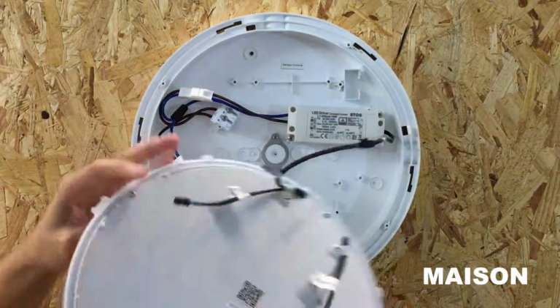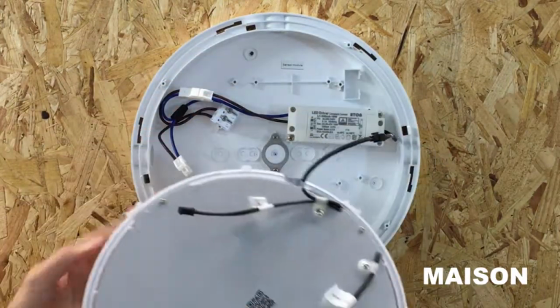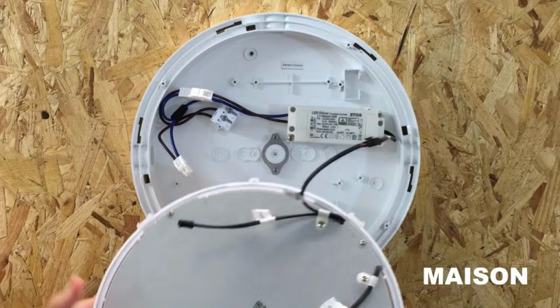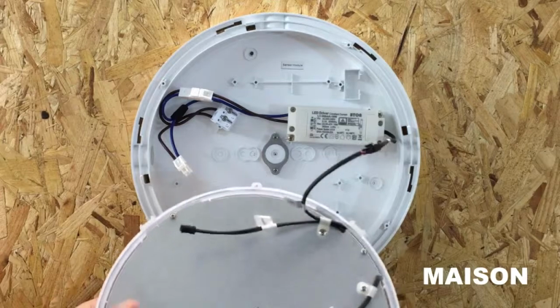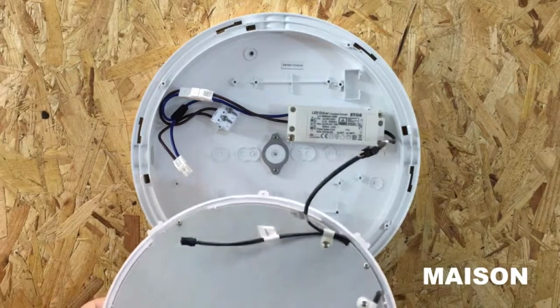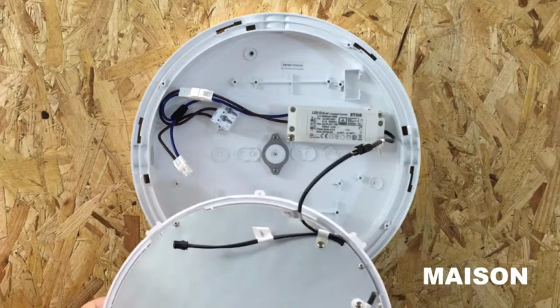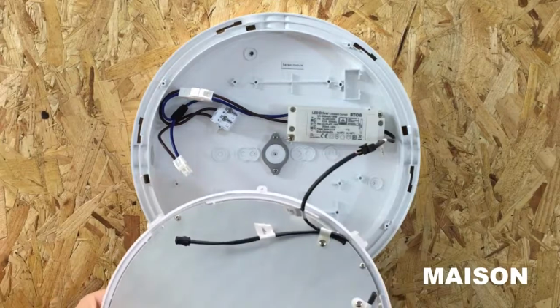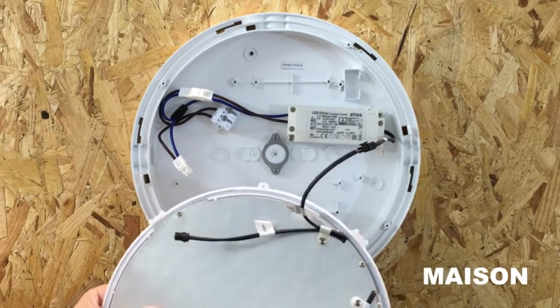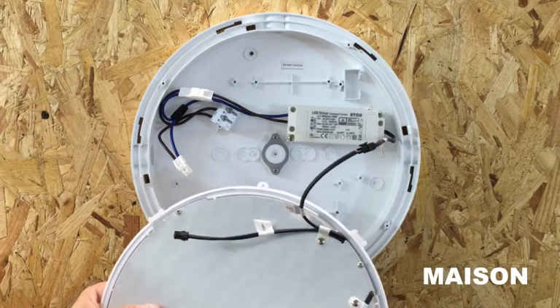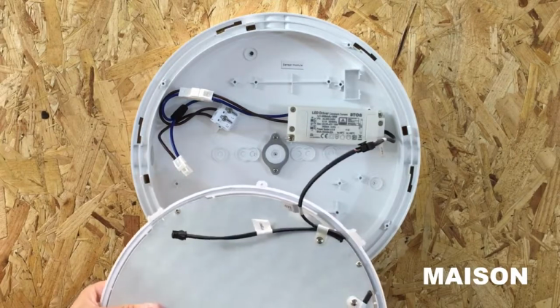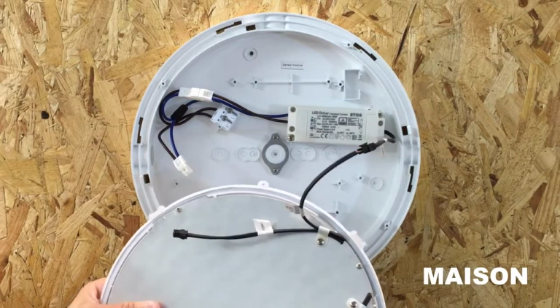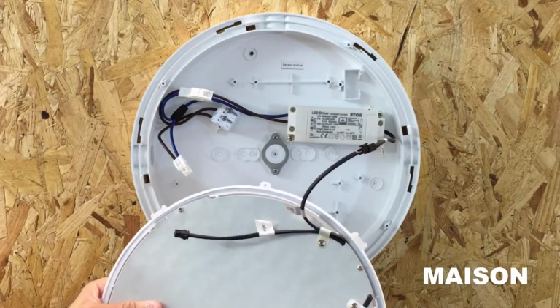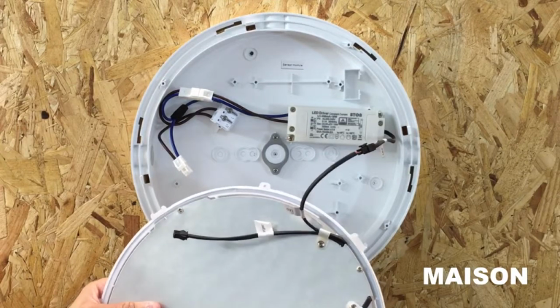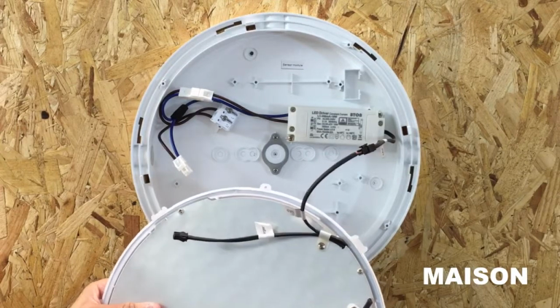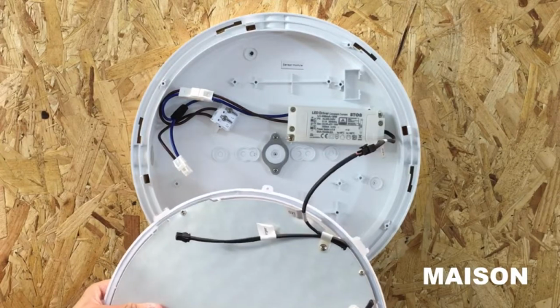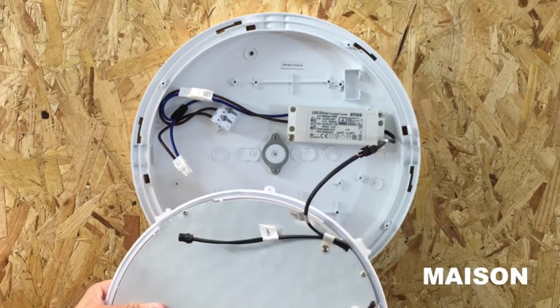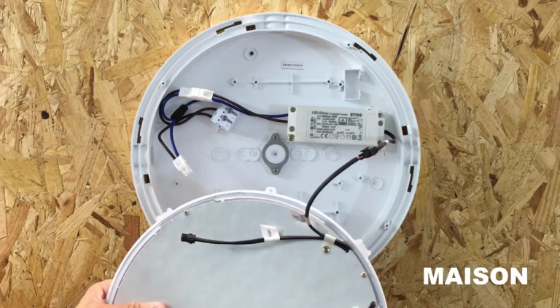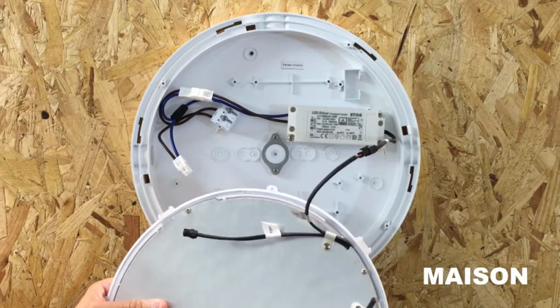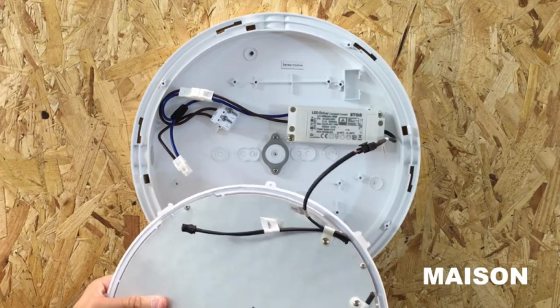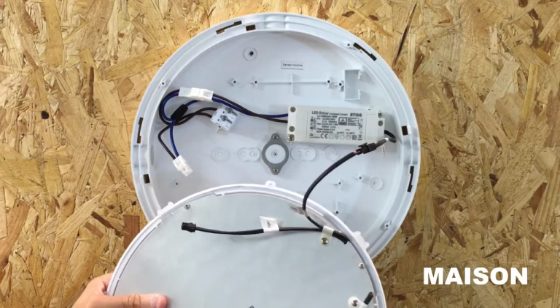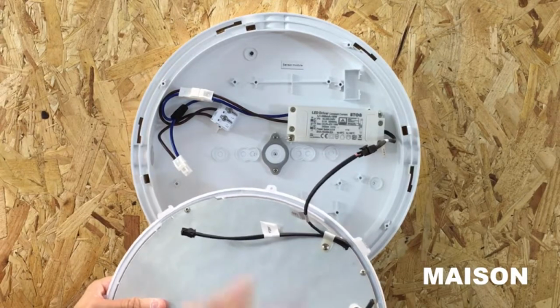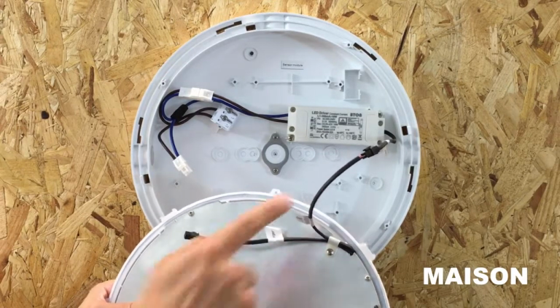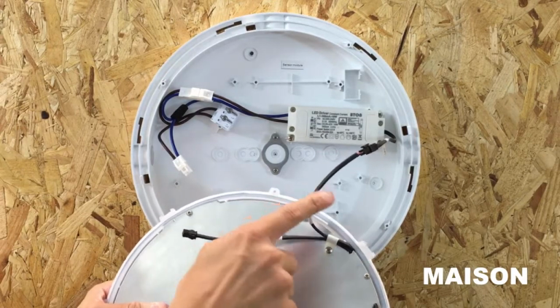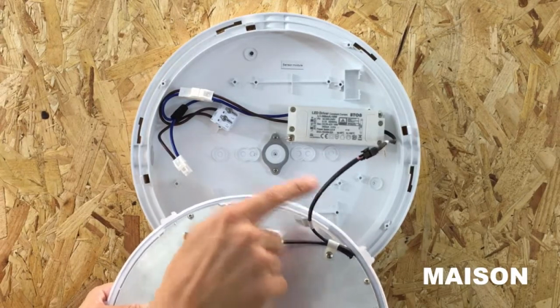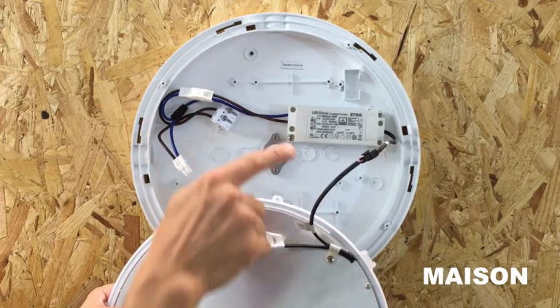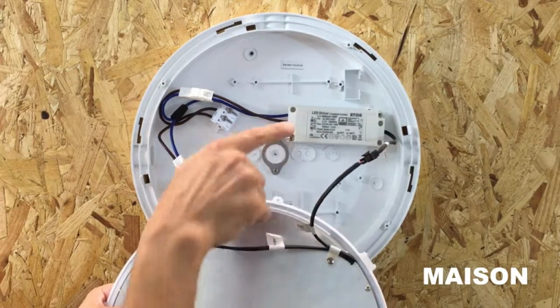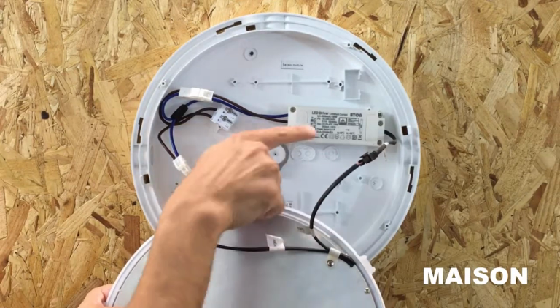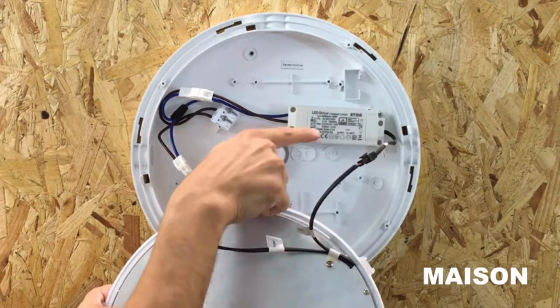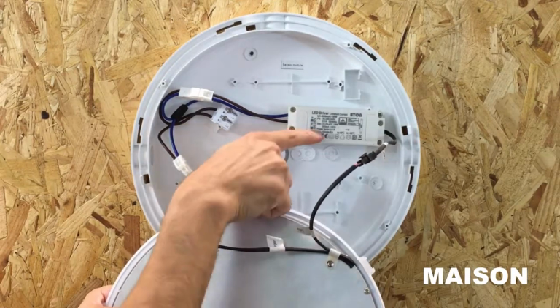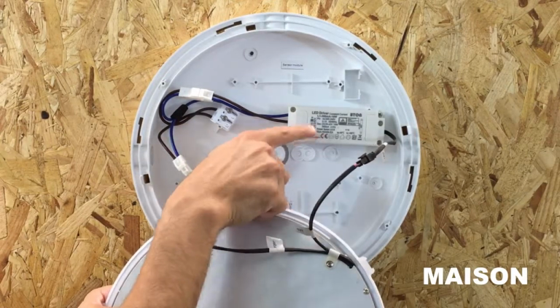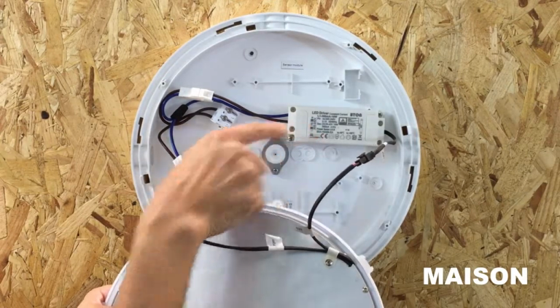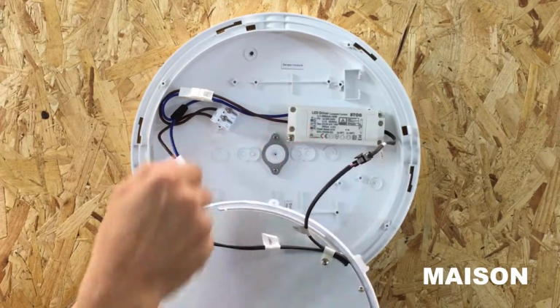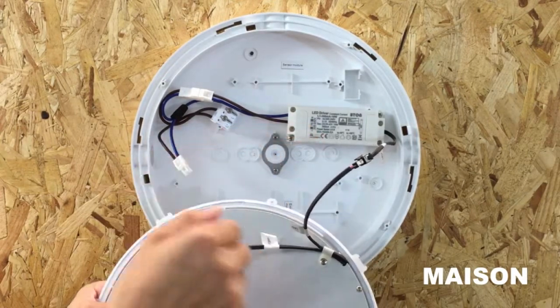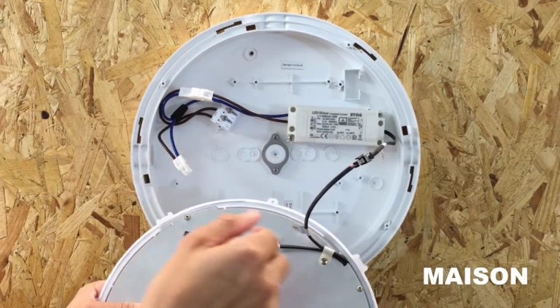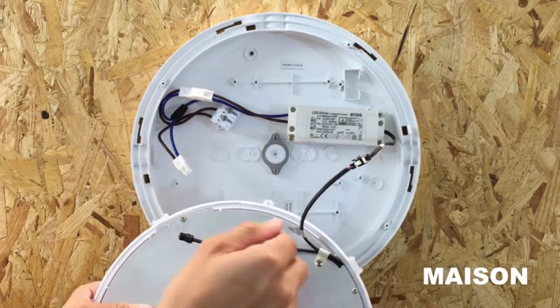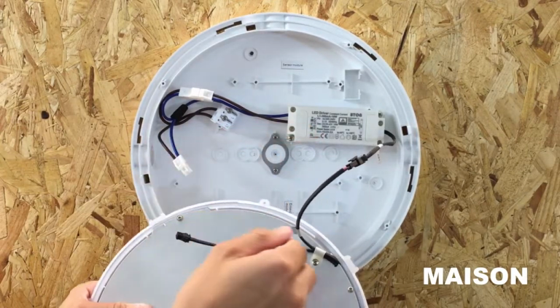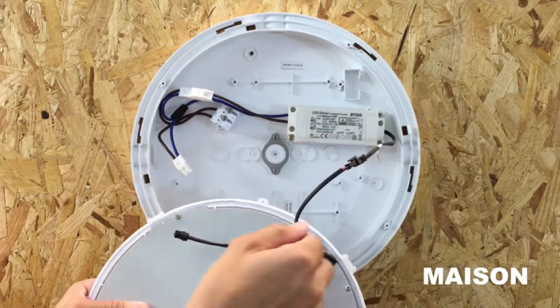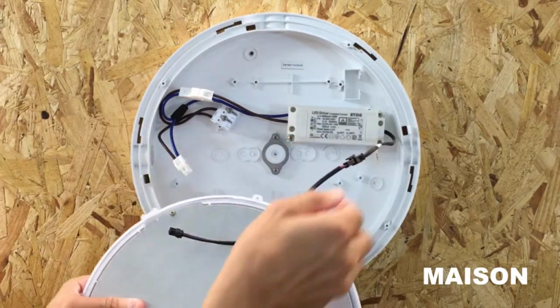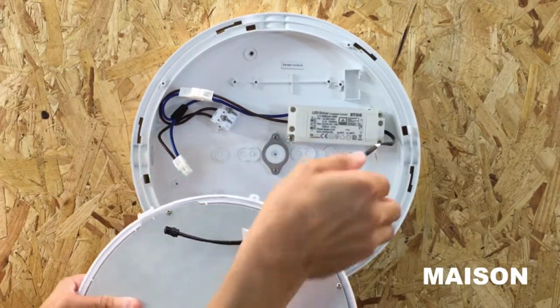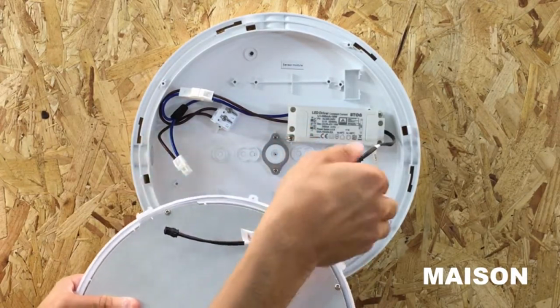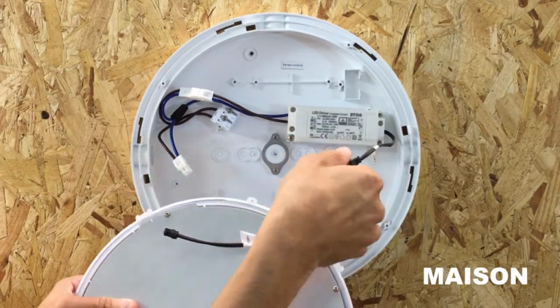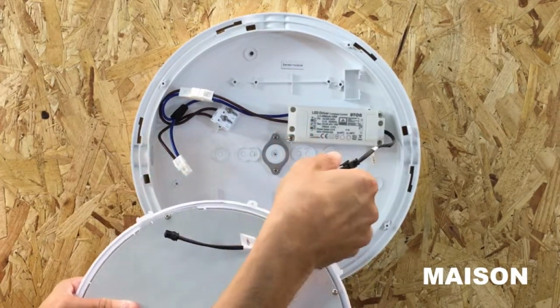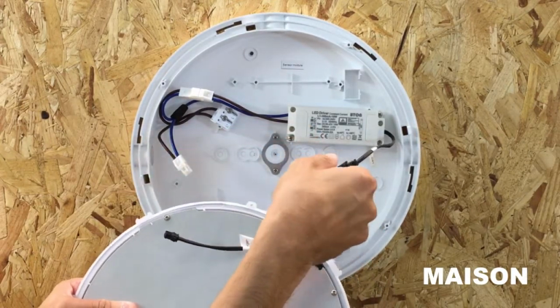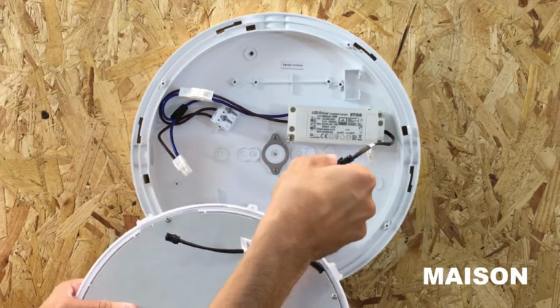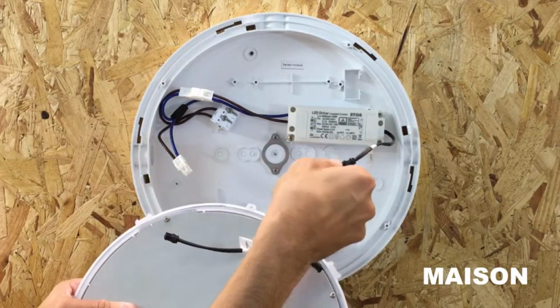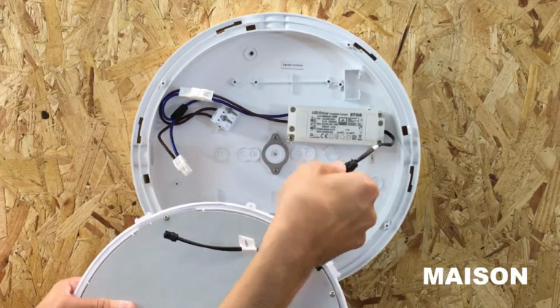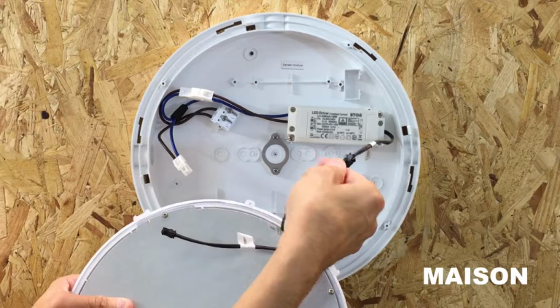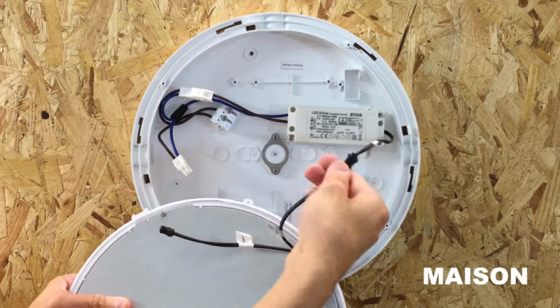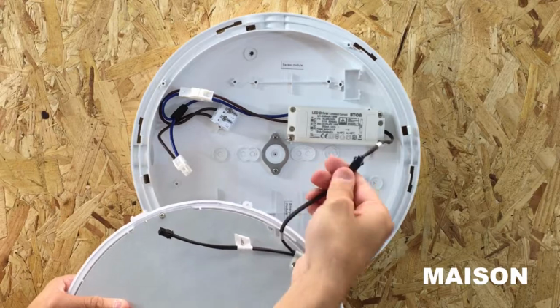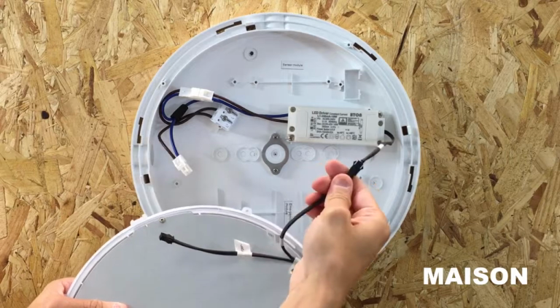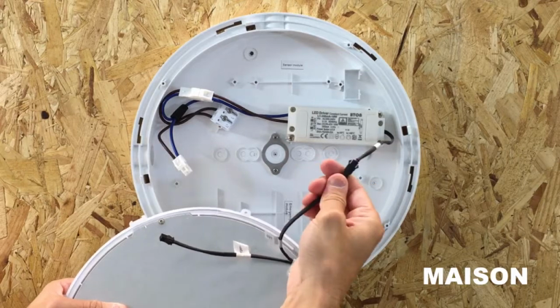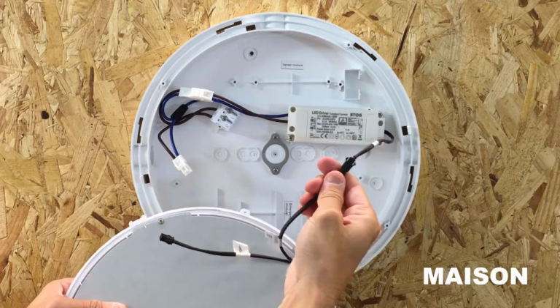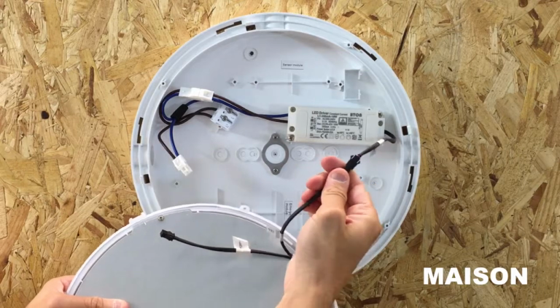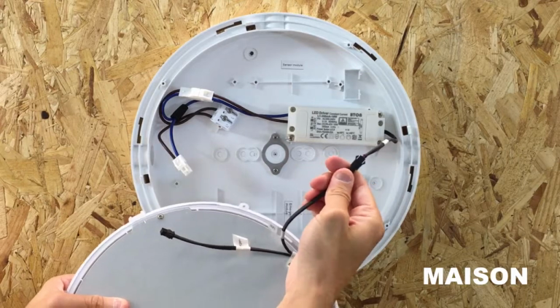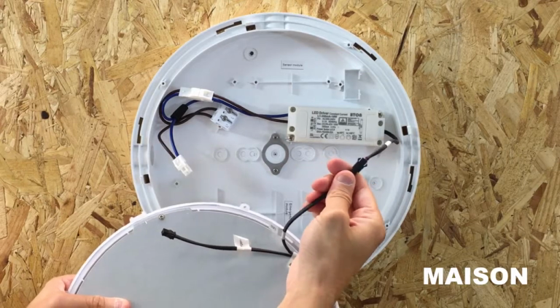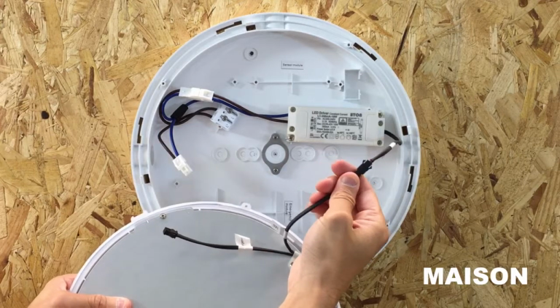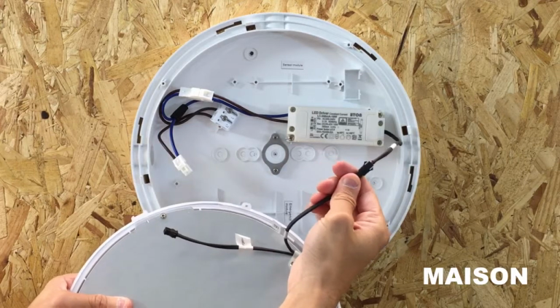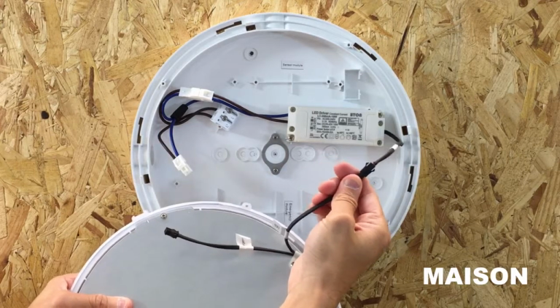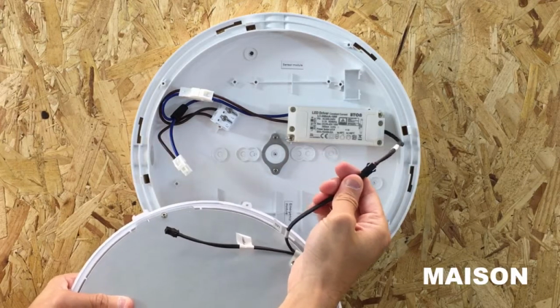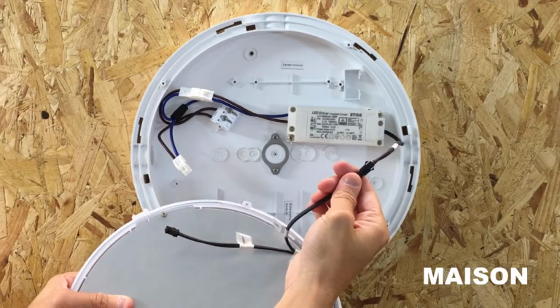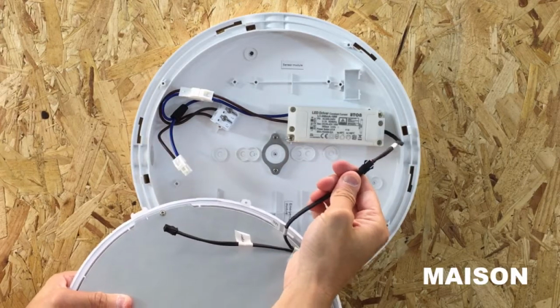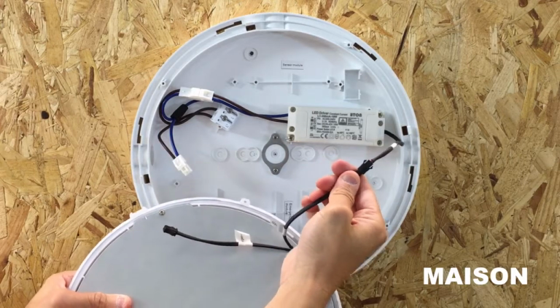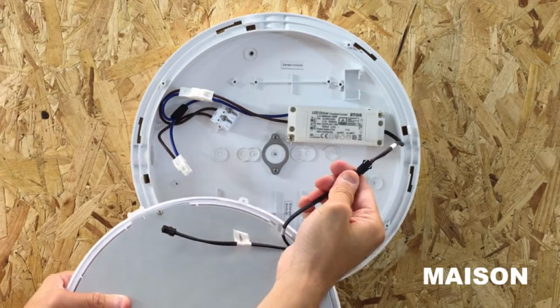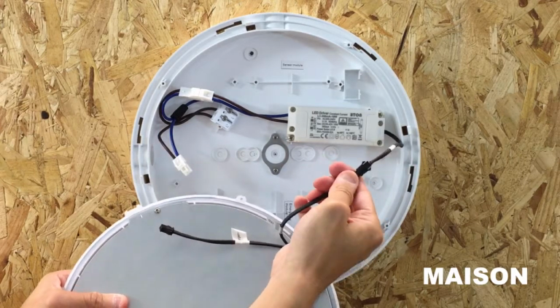The lamp comes pre-wired and connected to the driver. Disconnect it by pushing down on the black lever.